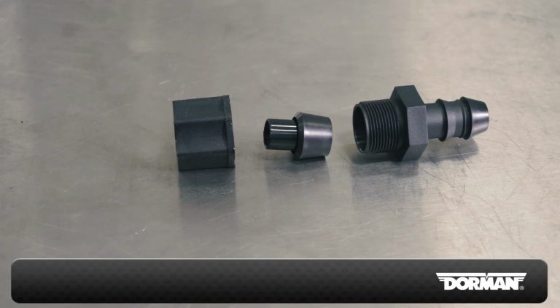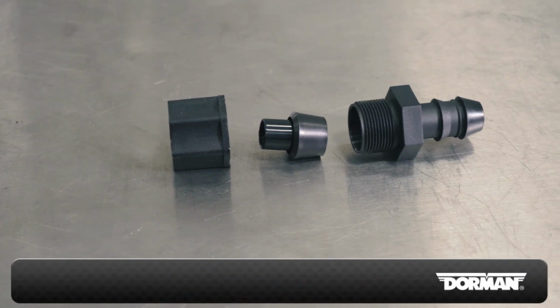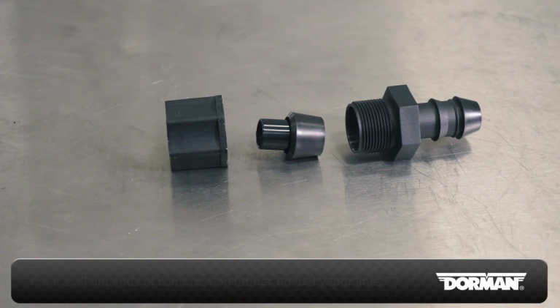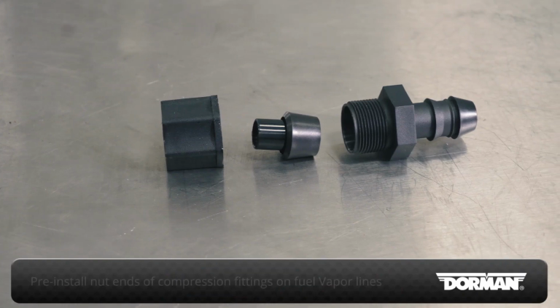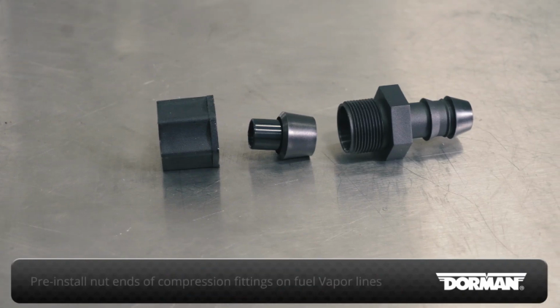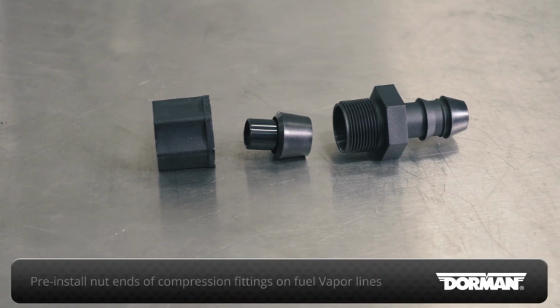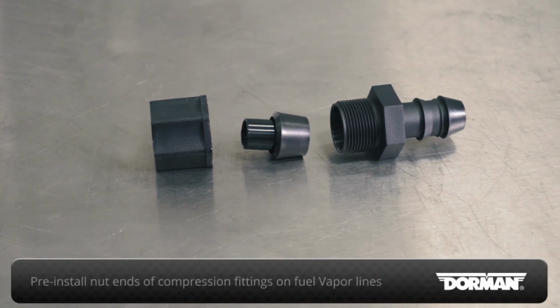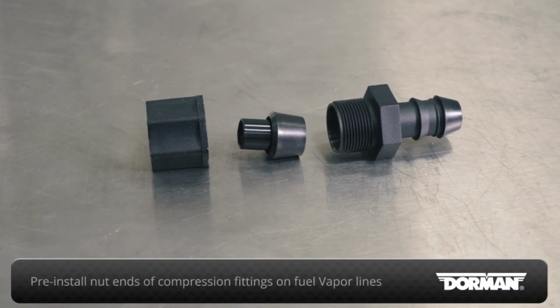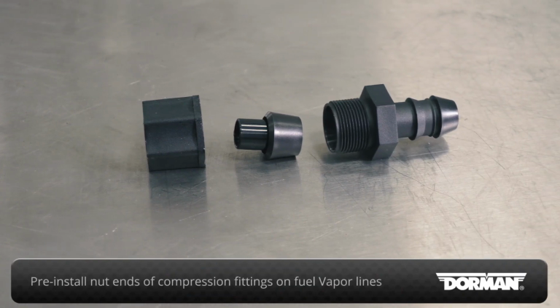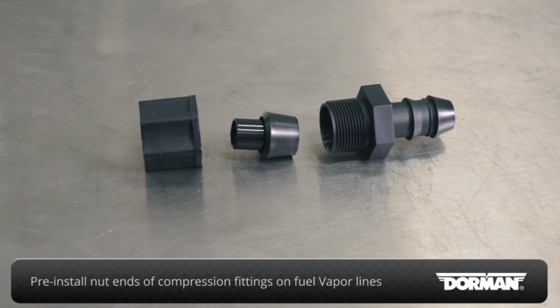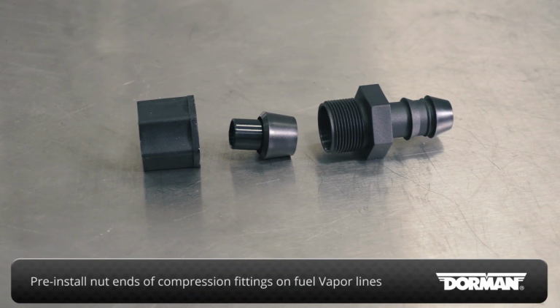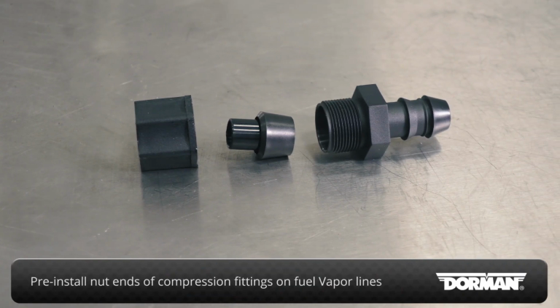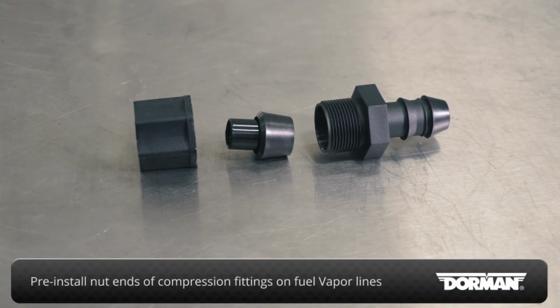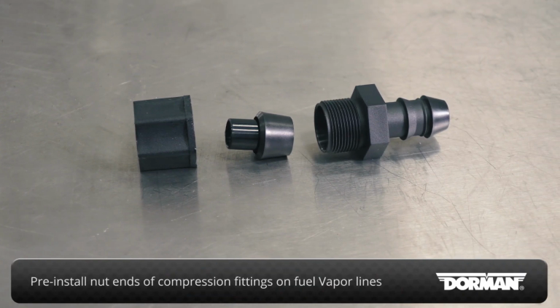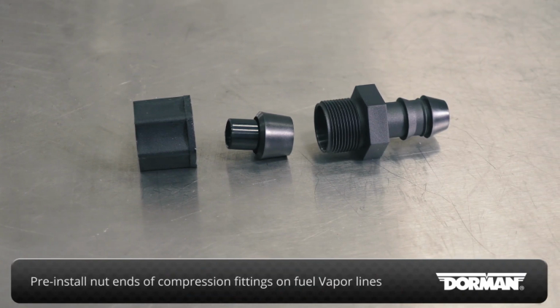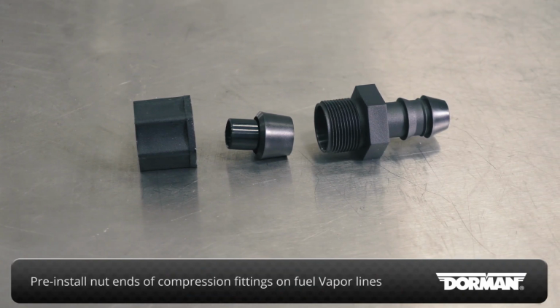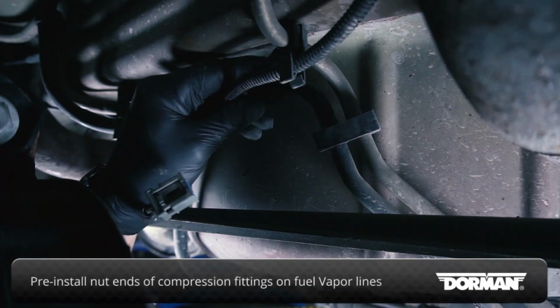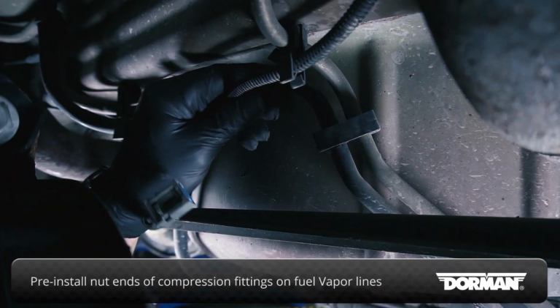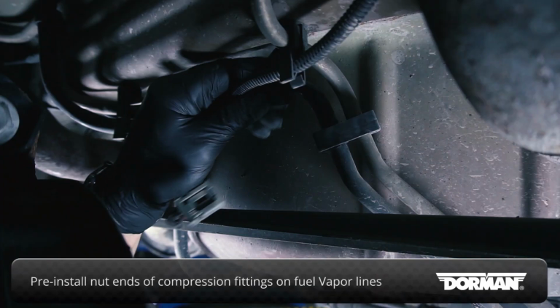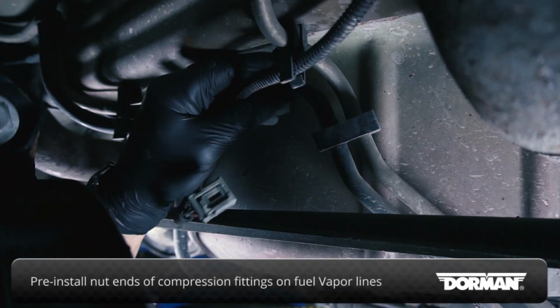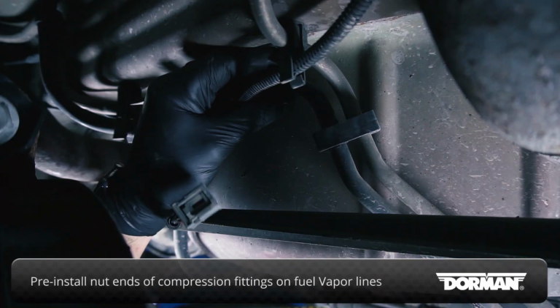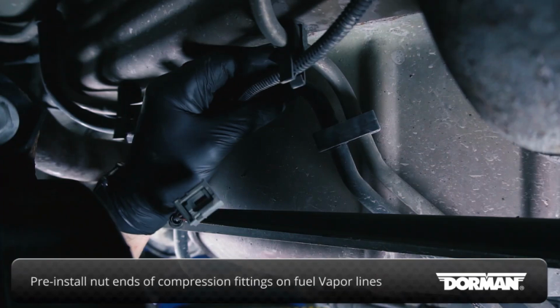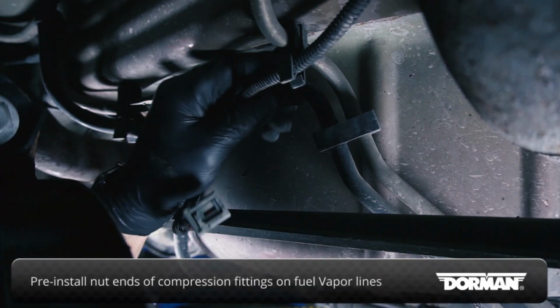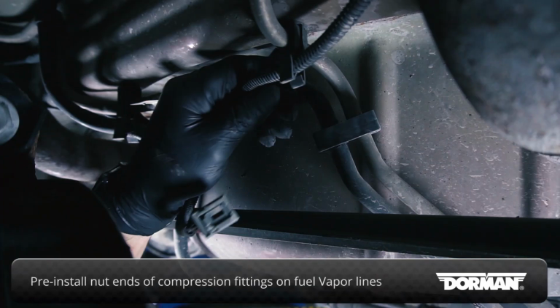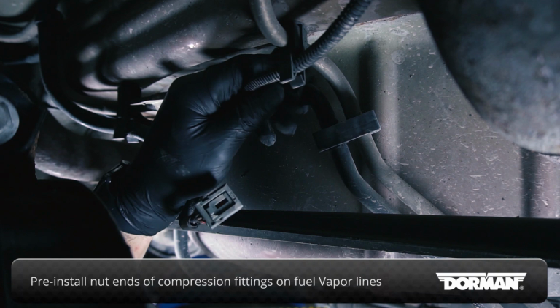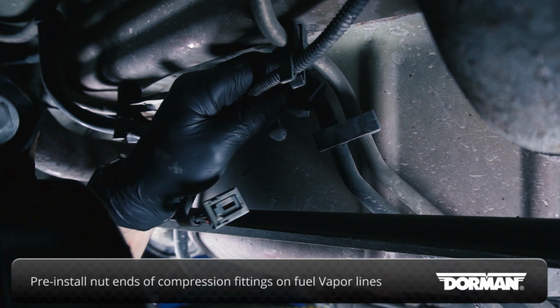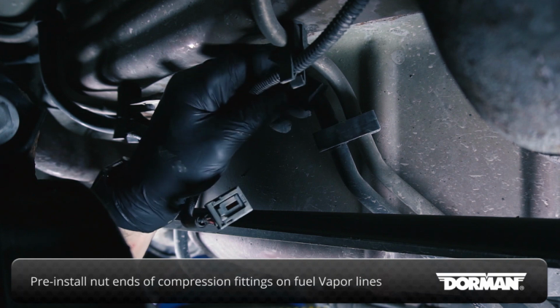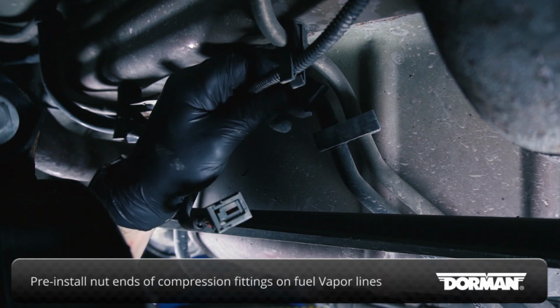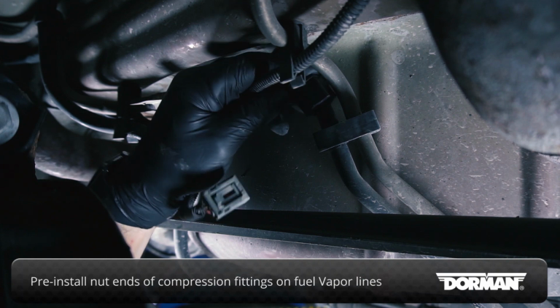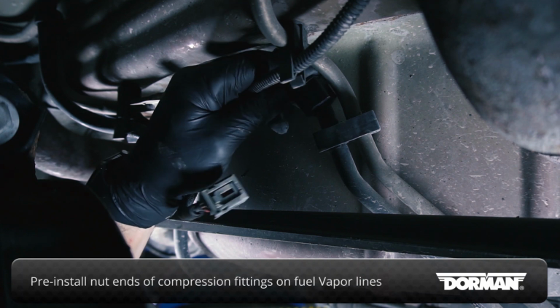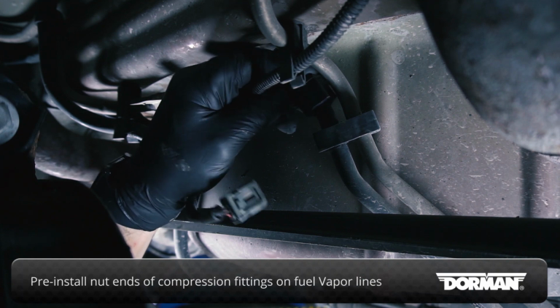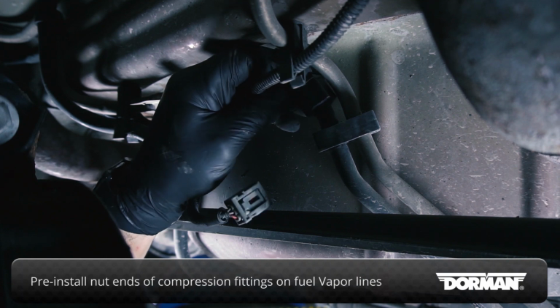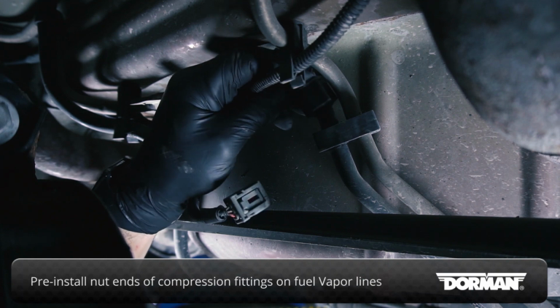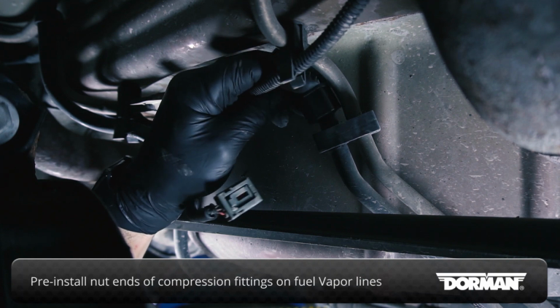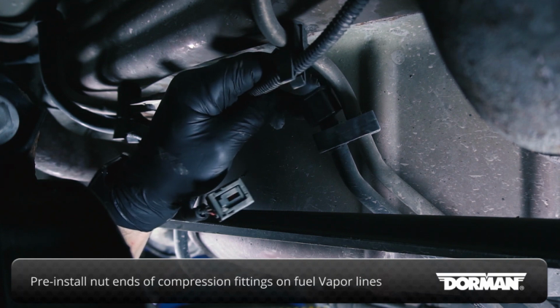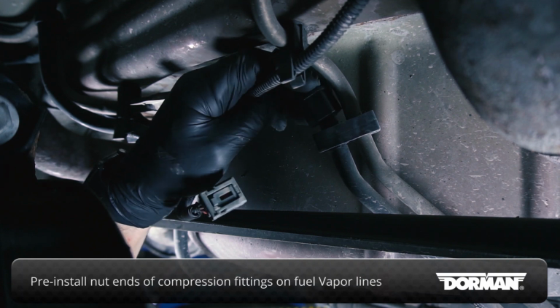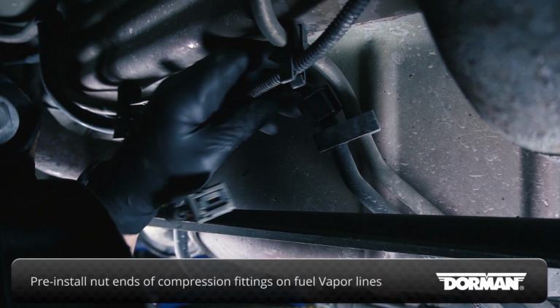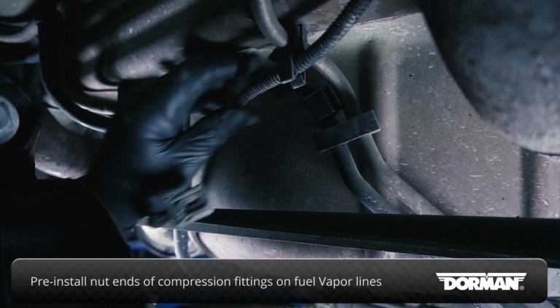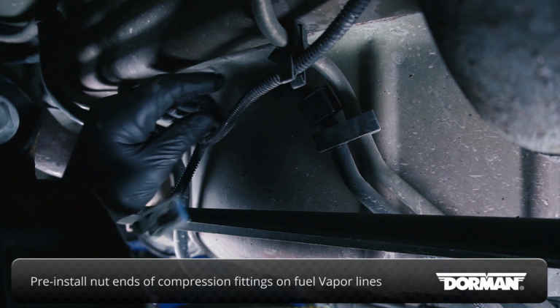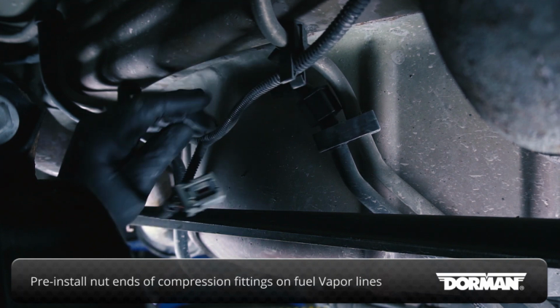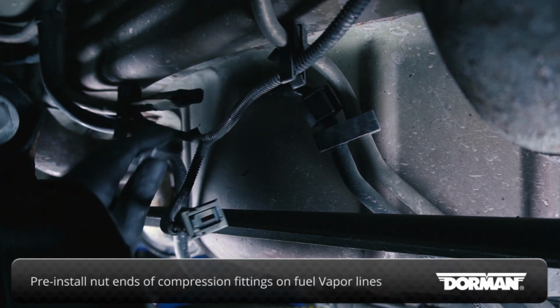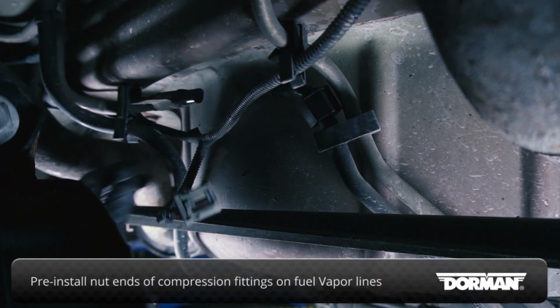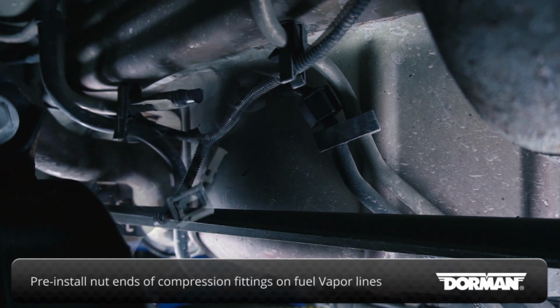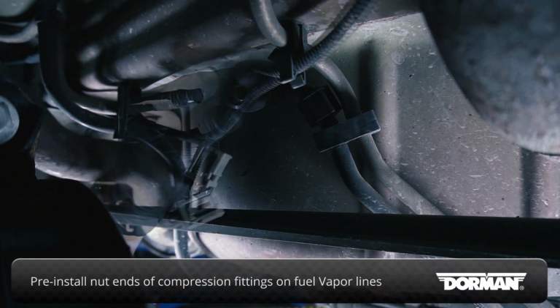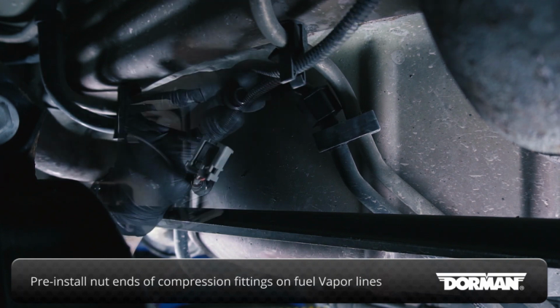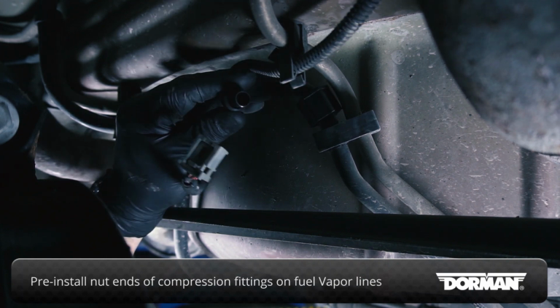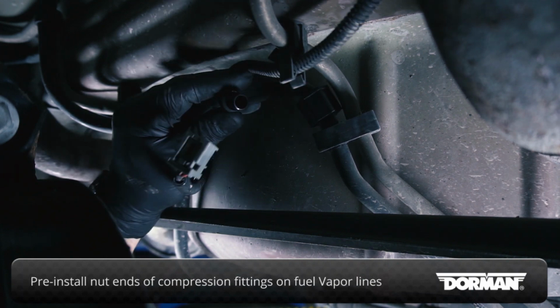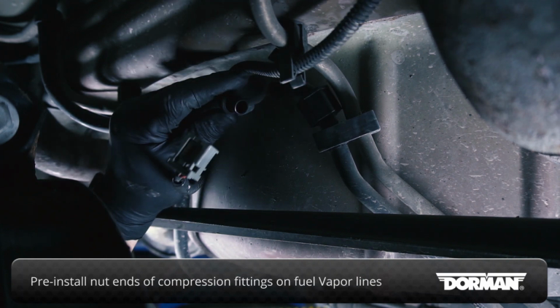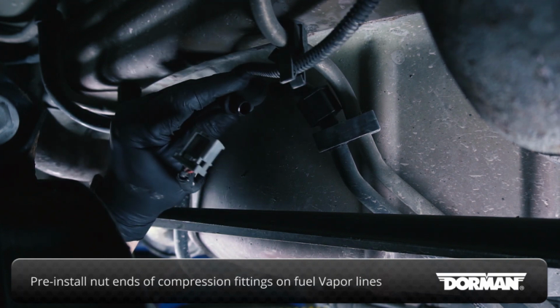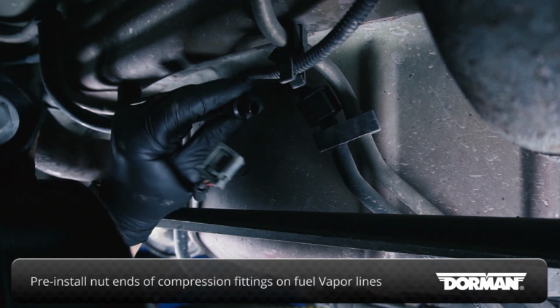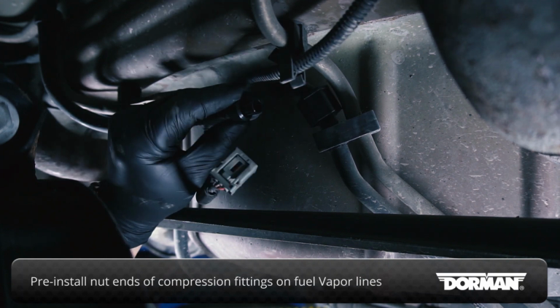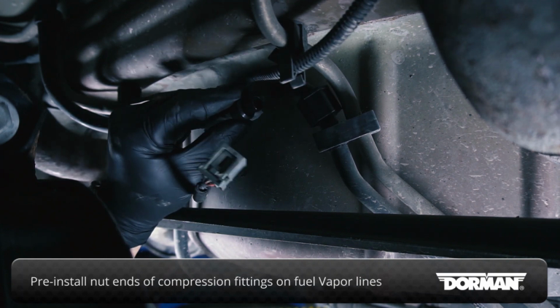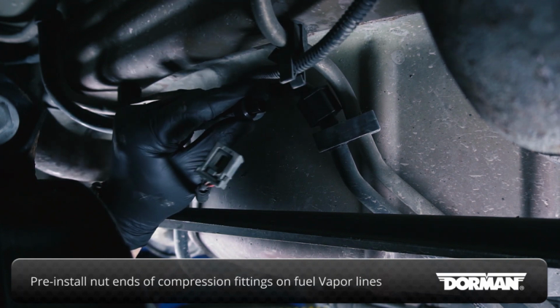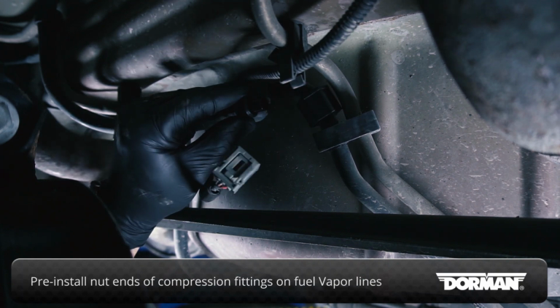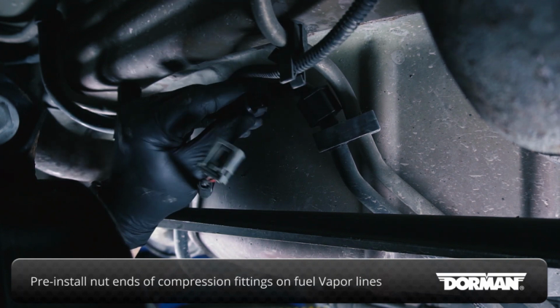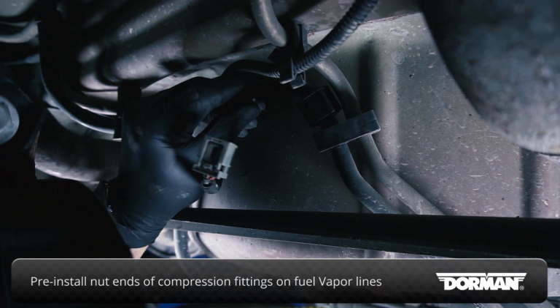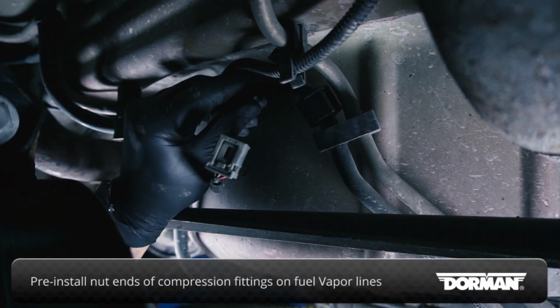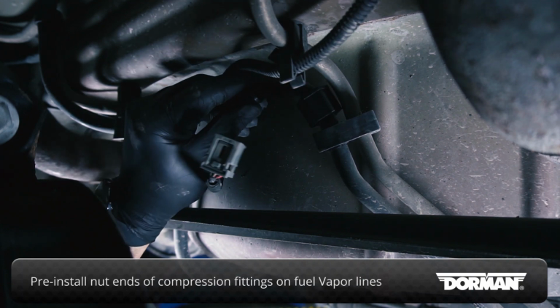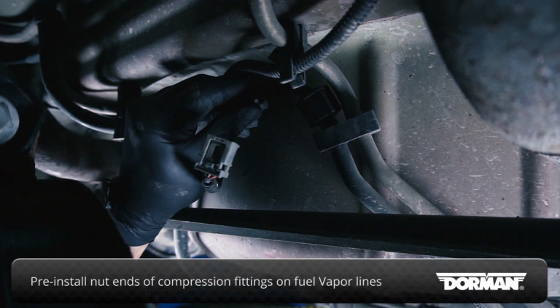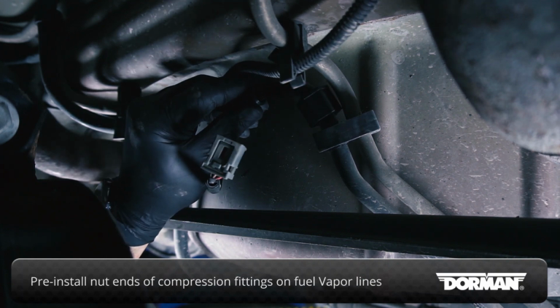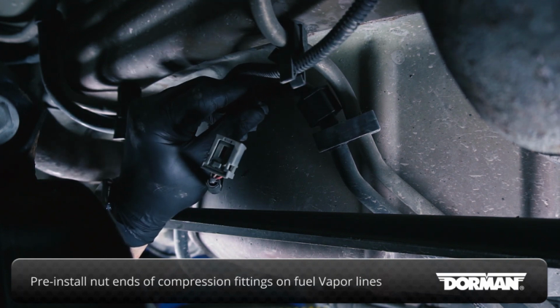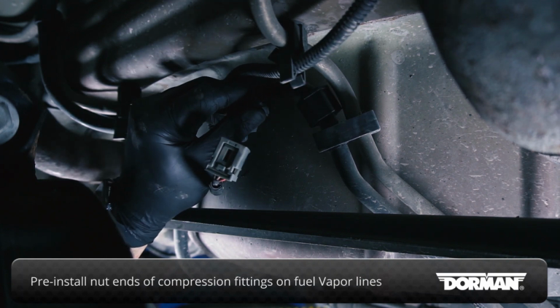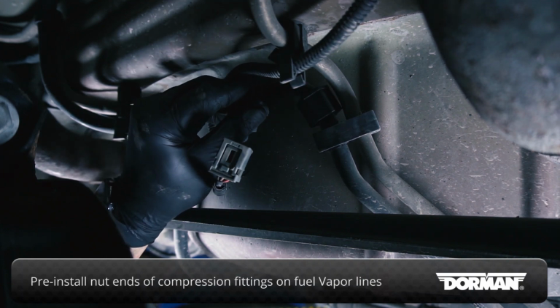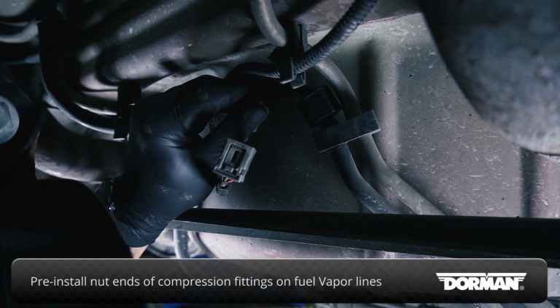Pre-install the nut ends of the compression fittings on the nylon fuel vapor lines and assemble the compression assembly in the order shown here.